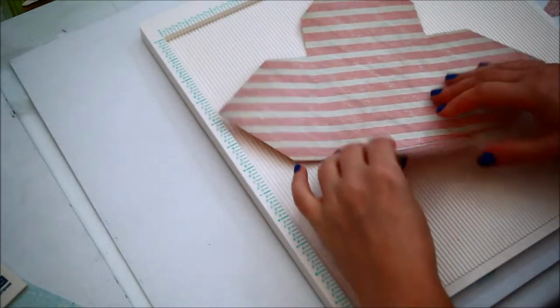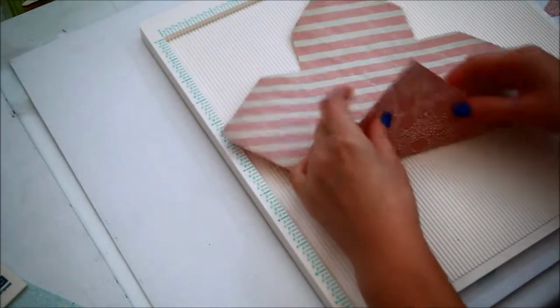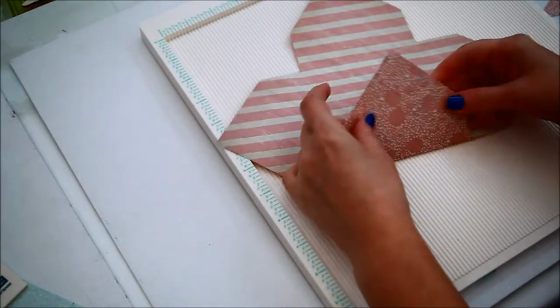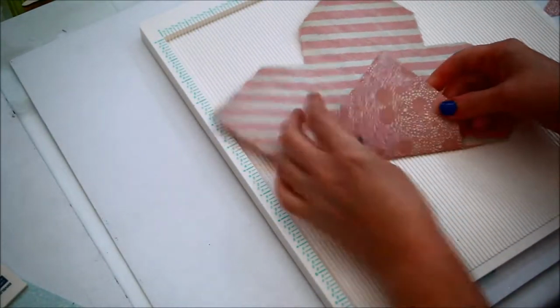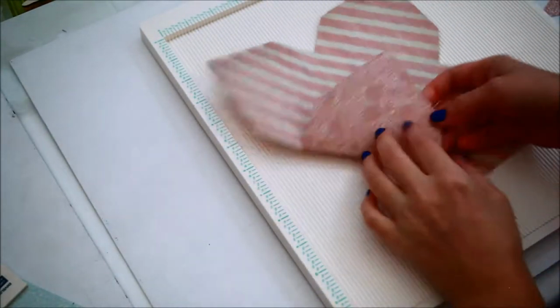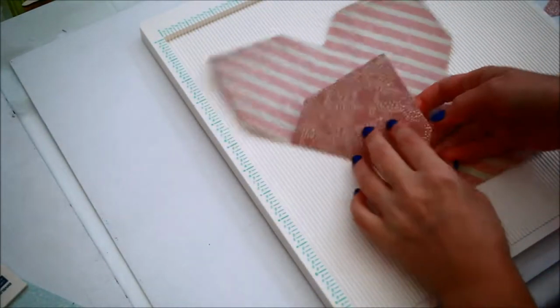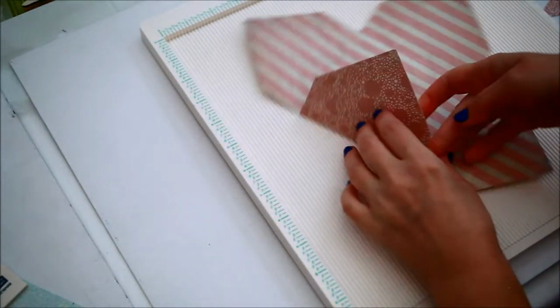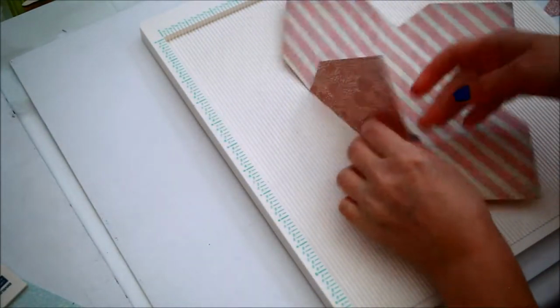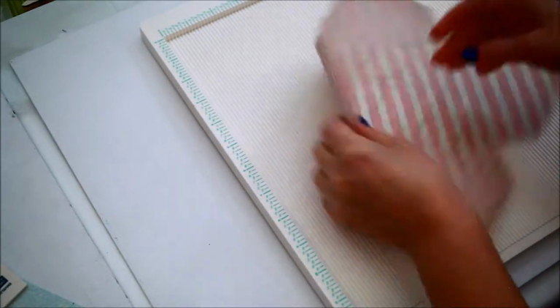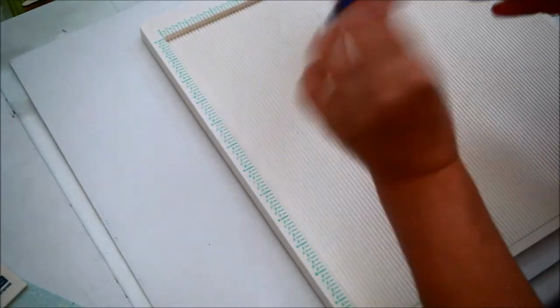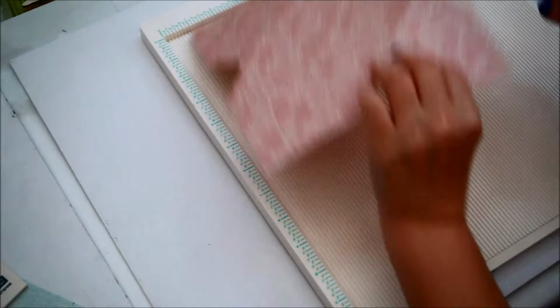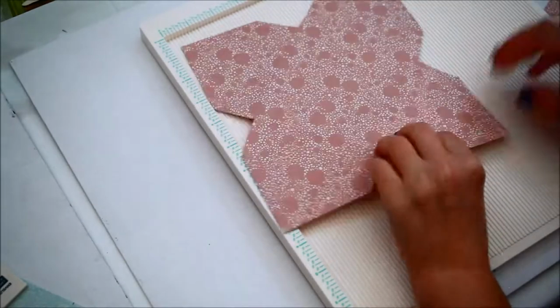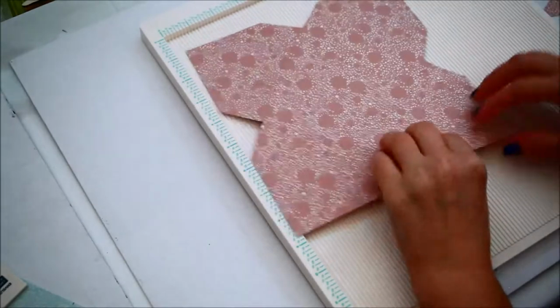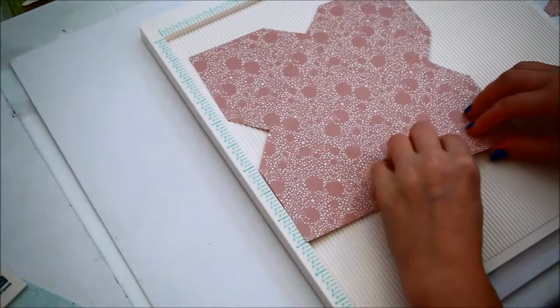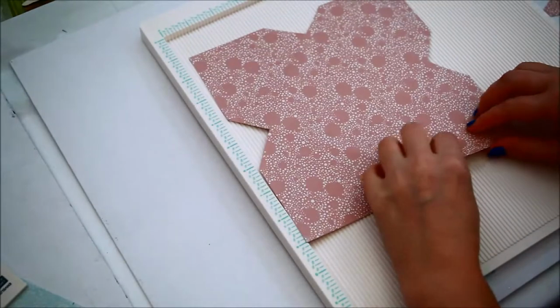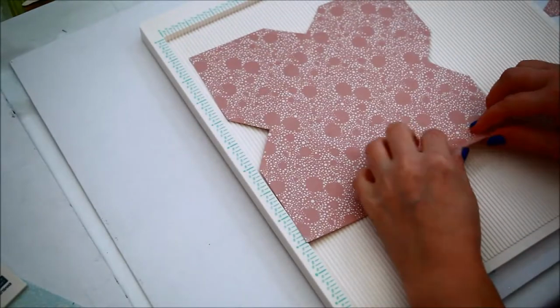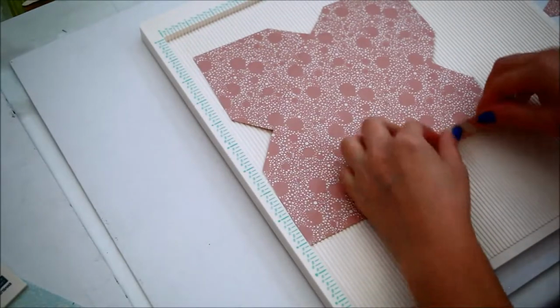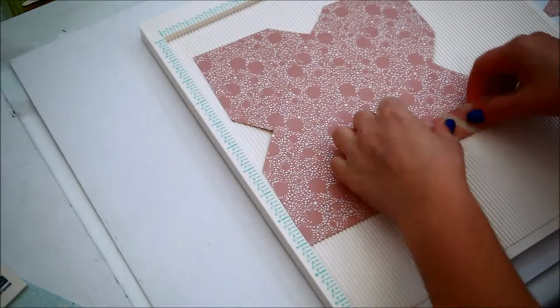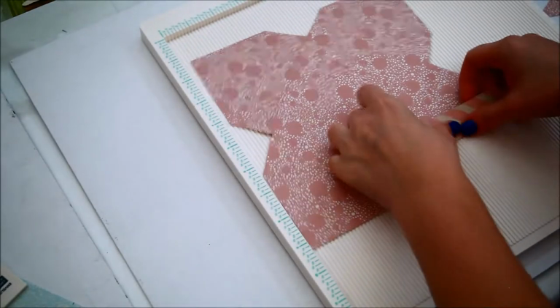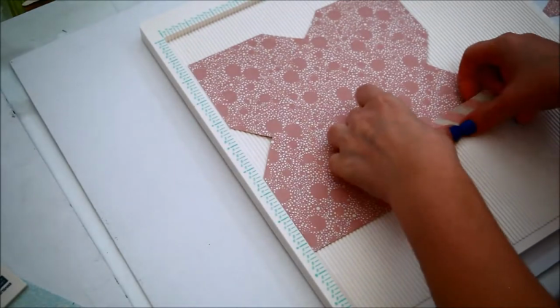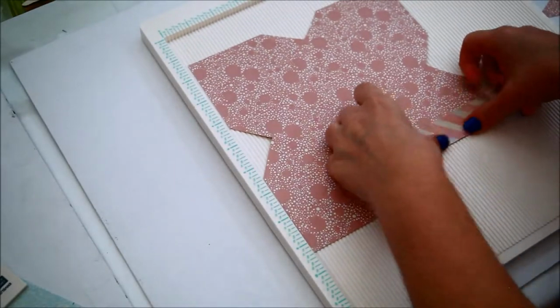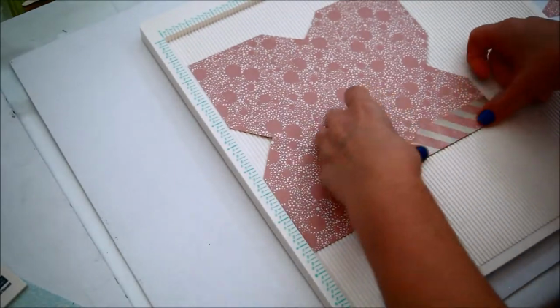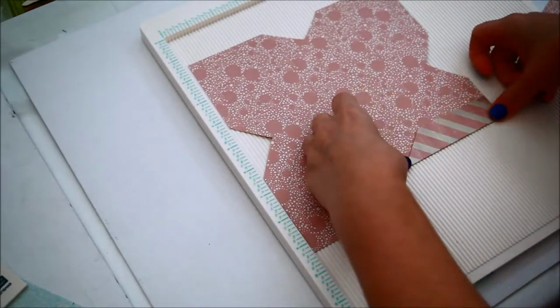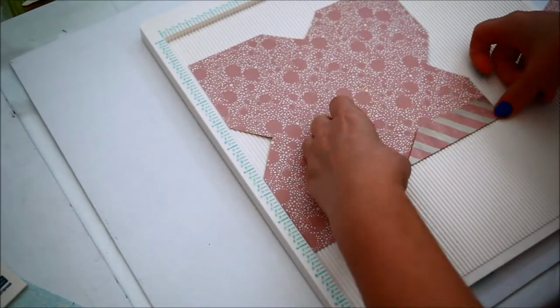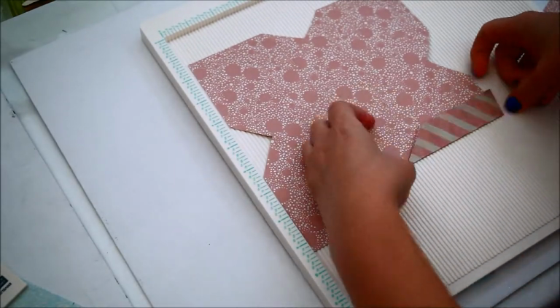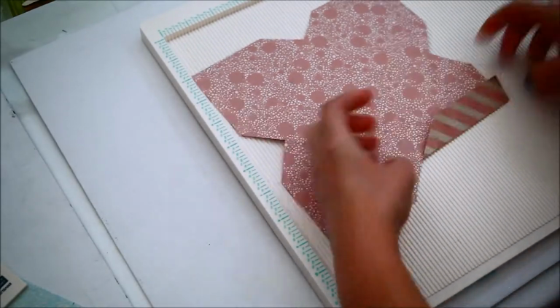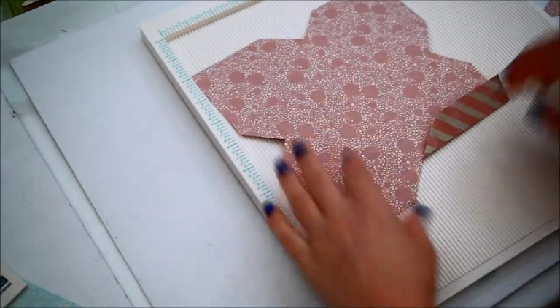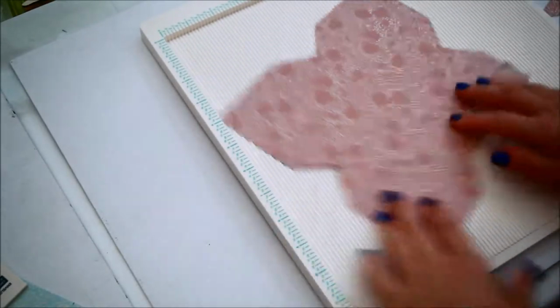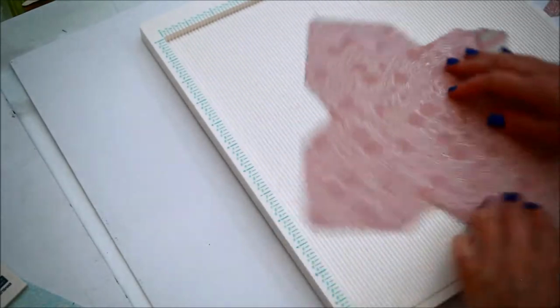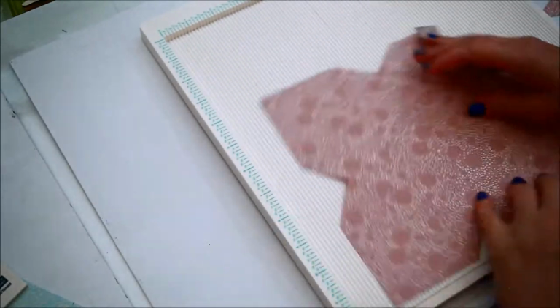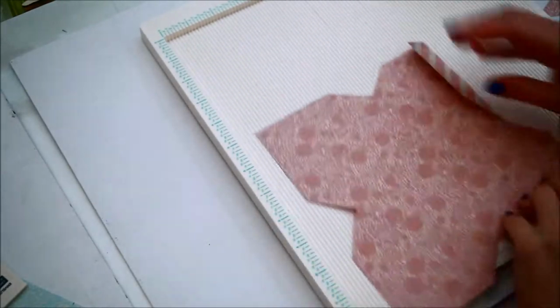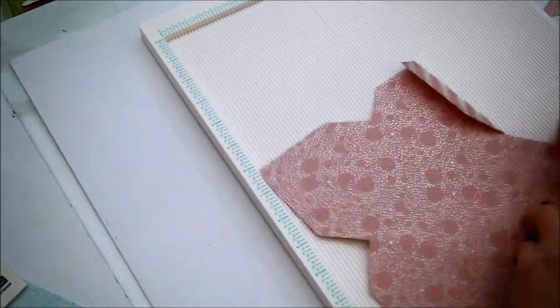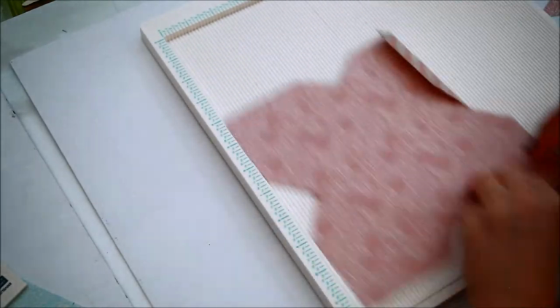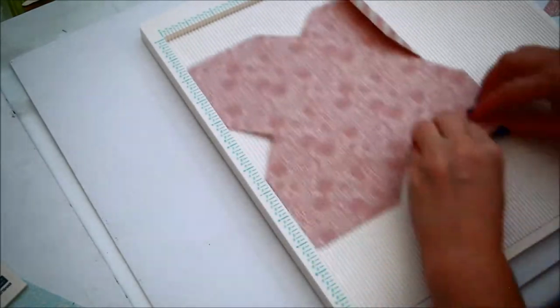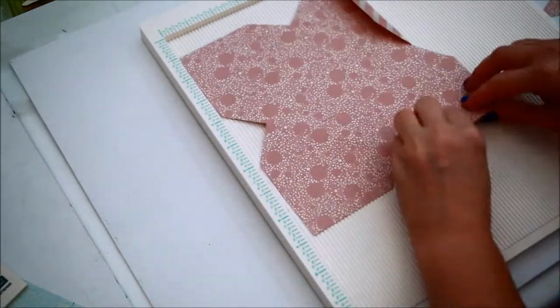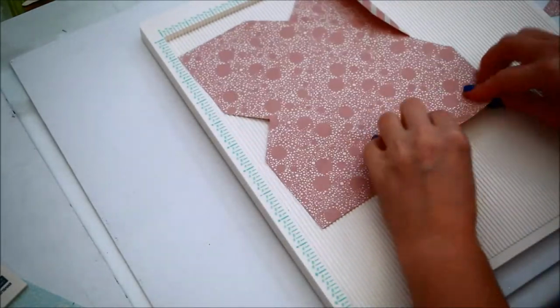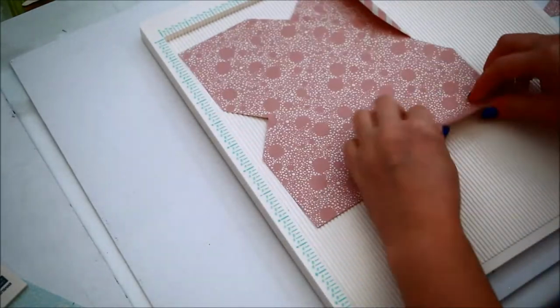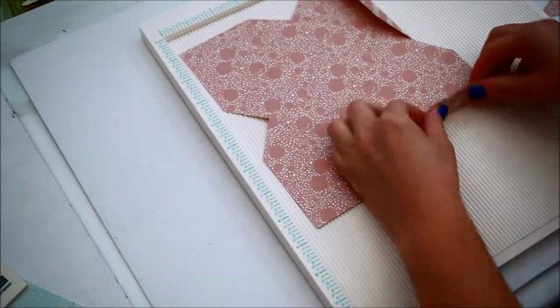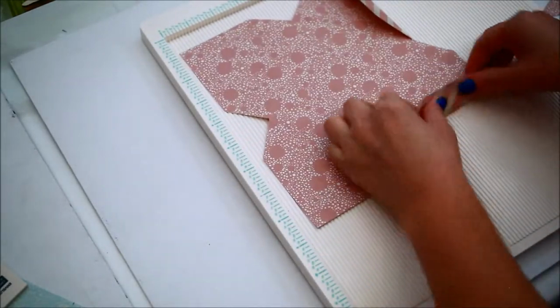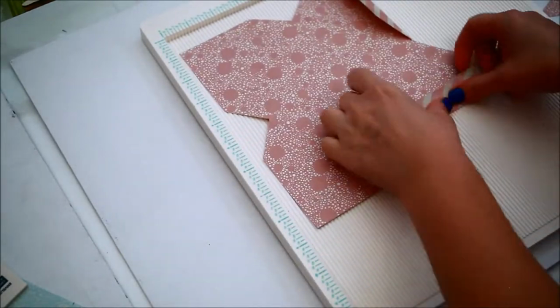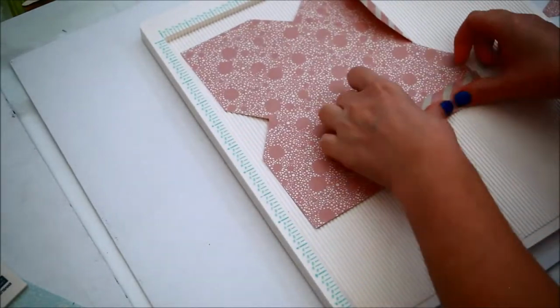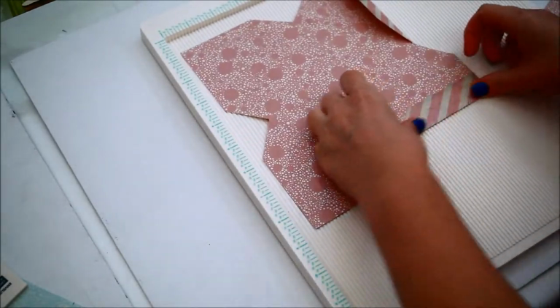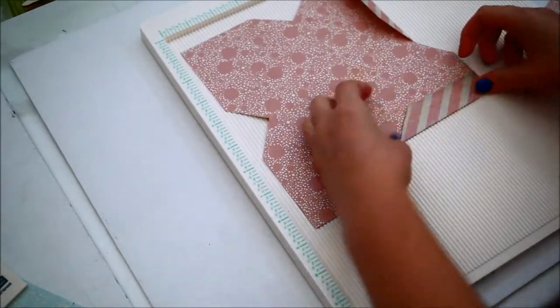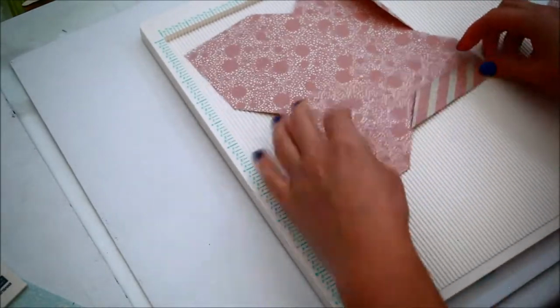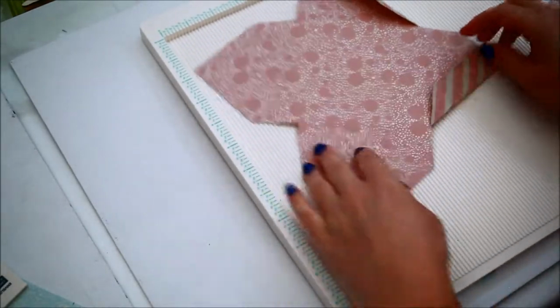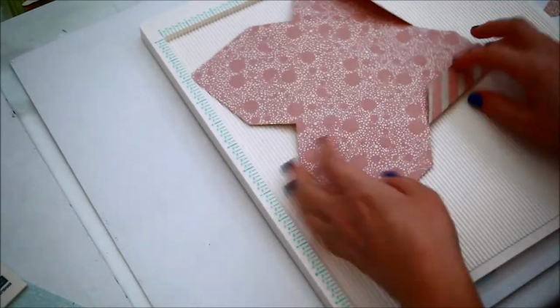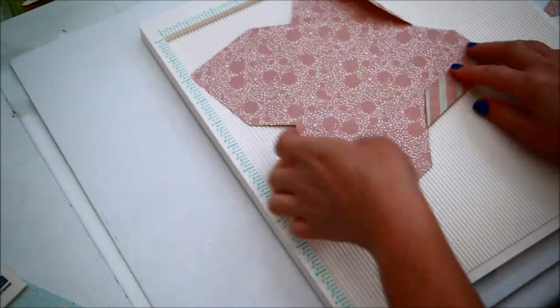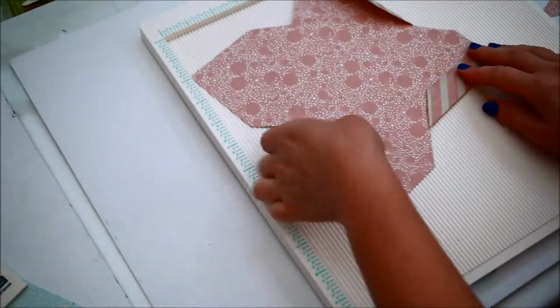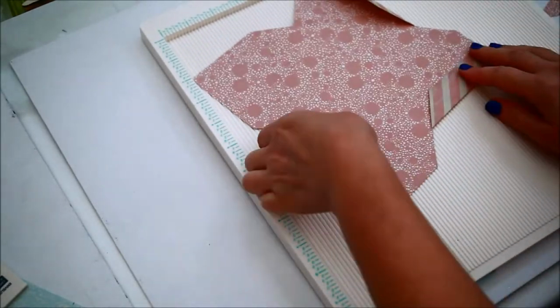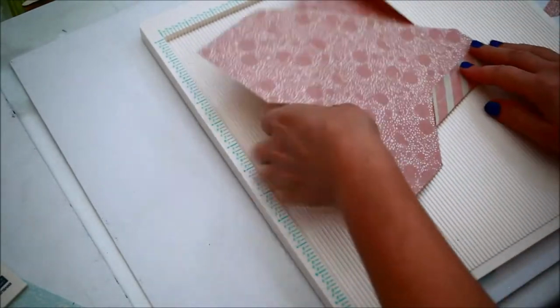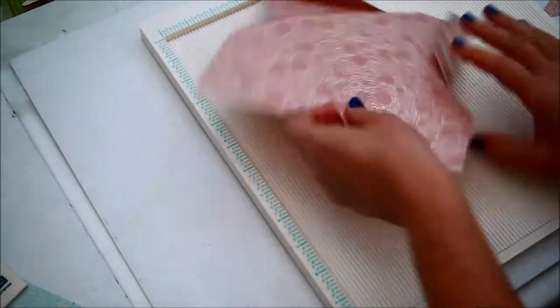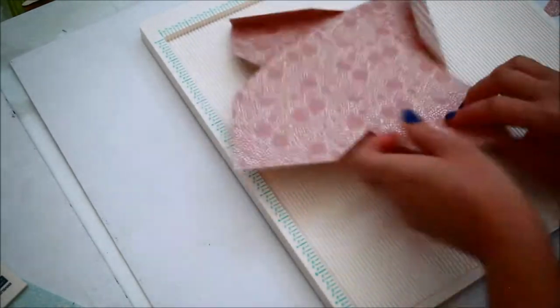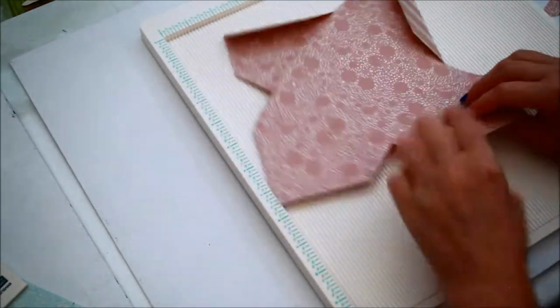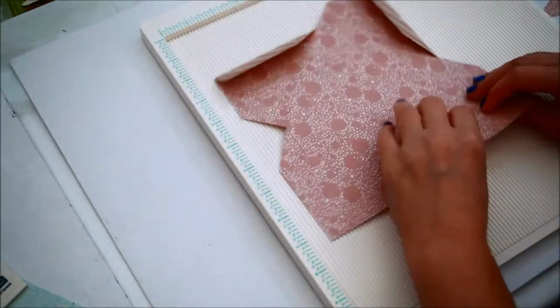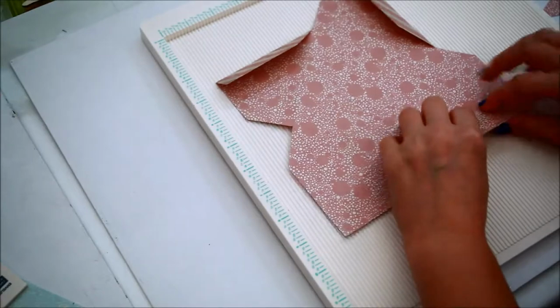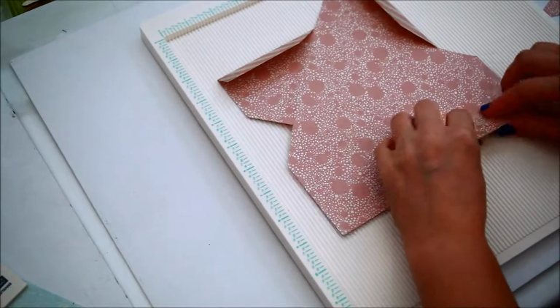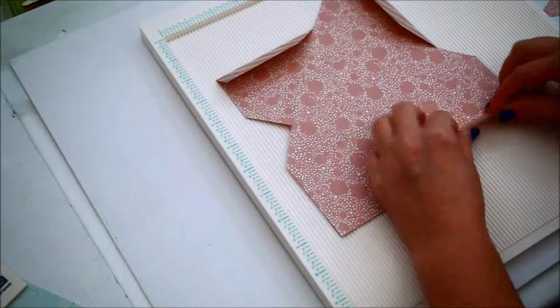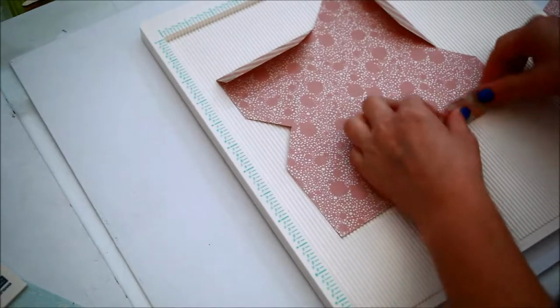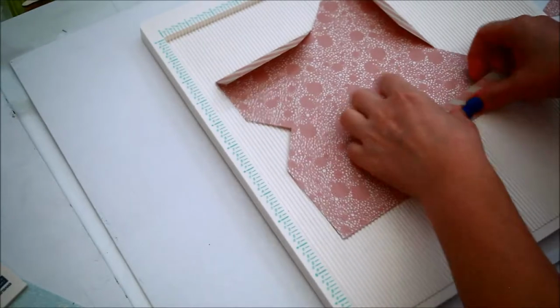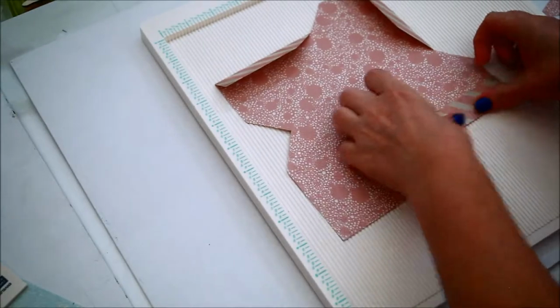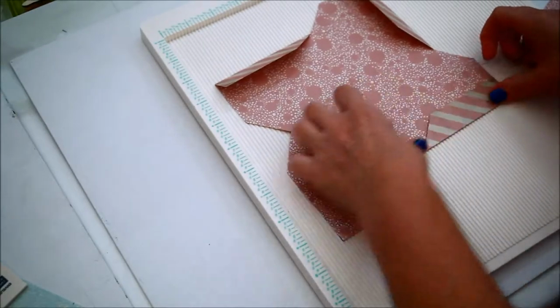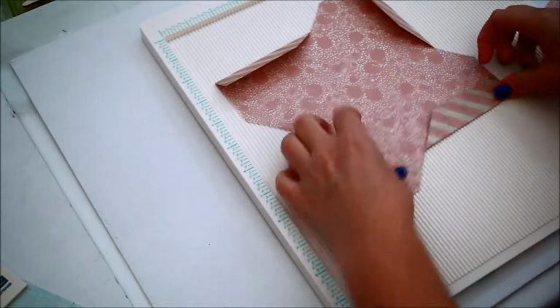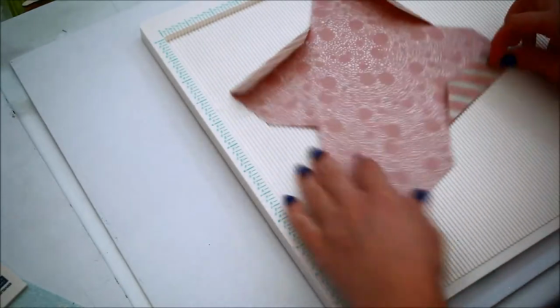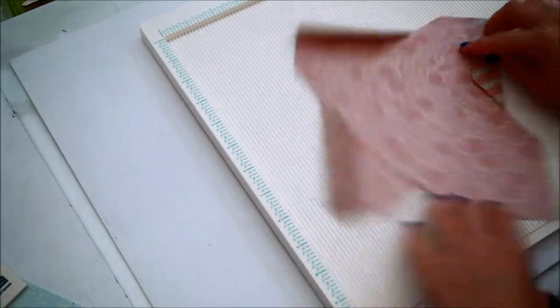Fold the small 1 inch flaps and, most importantly, glue them into place.